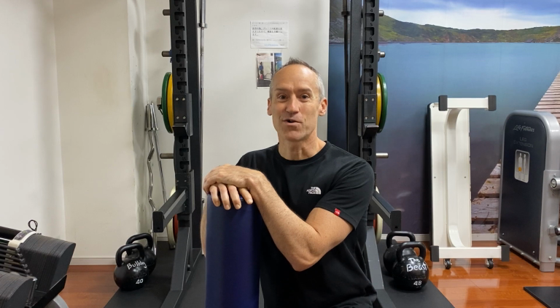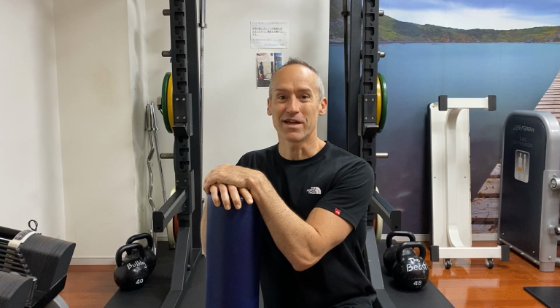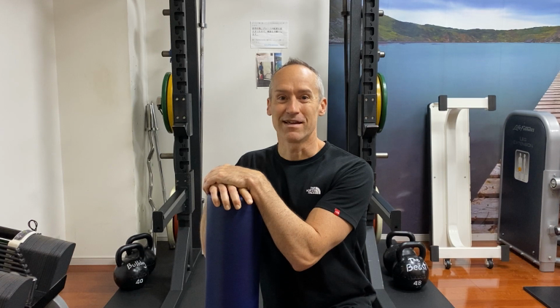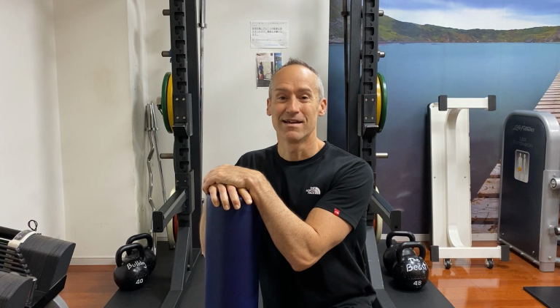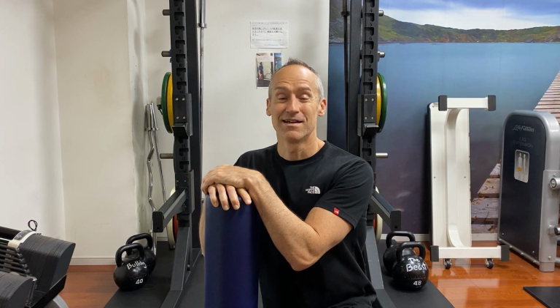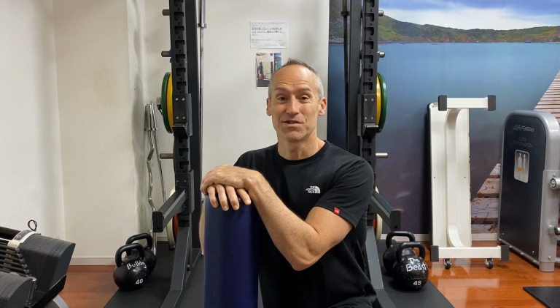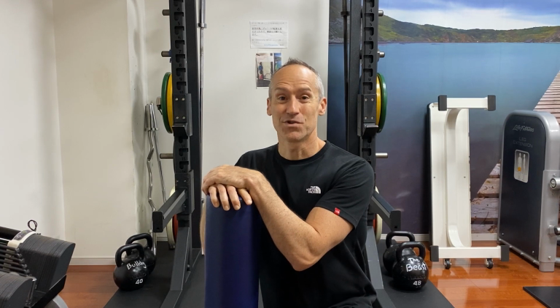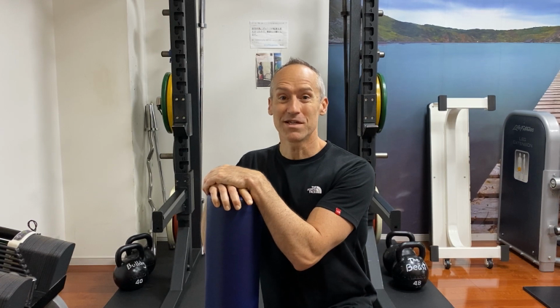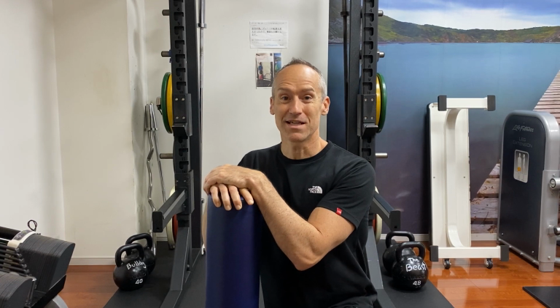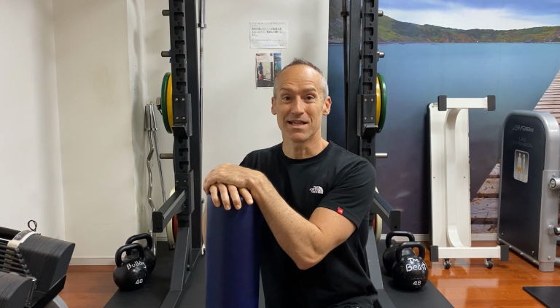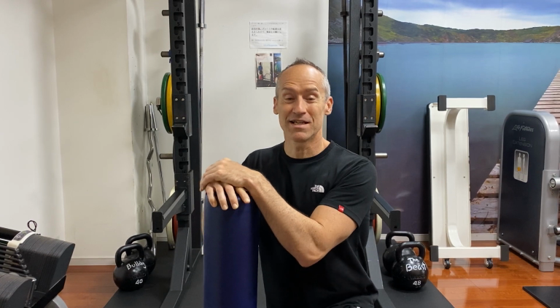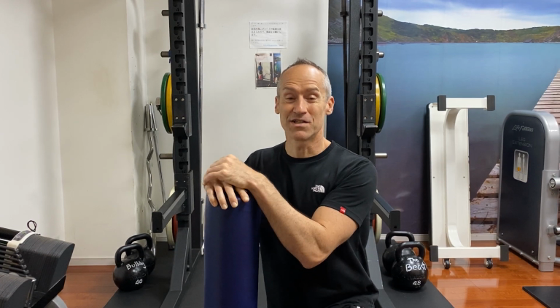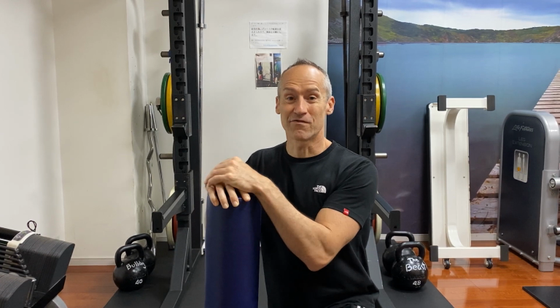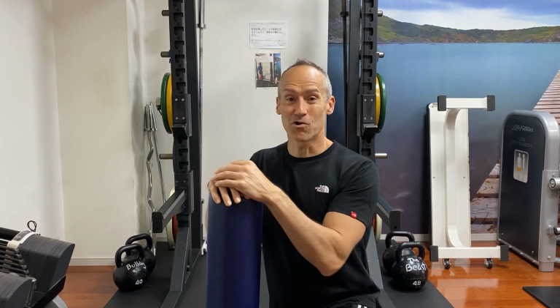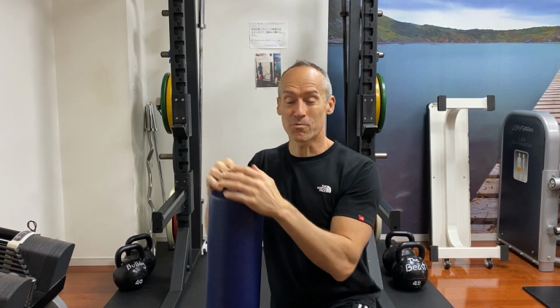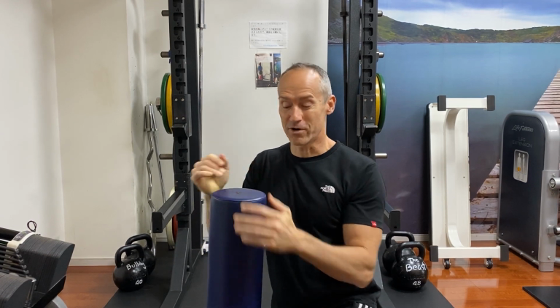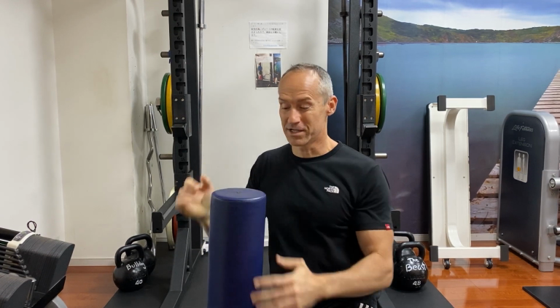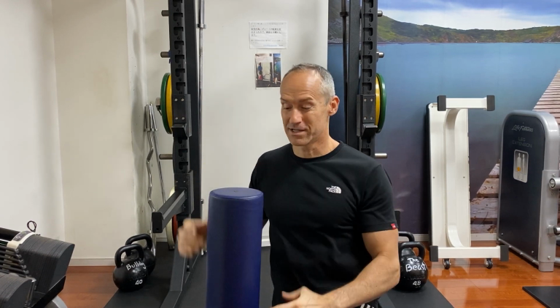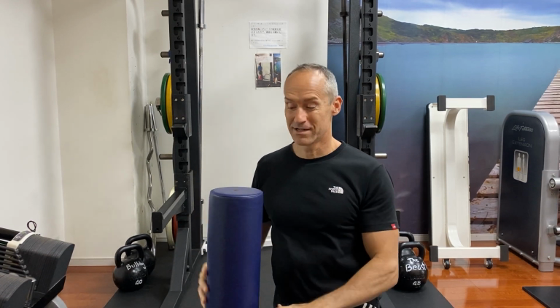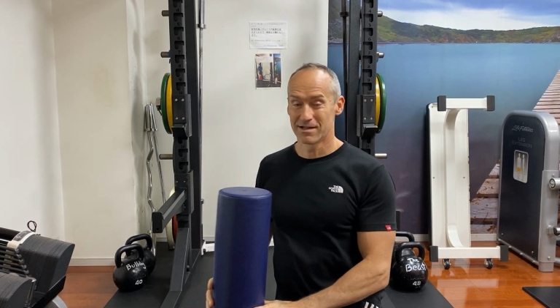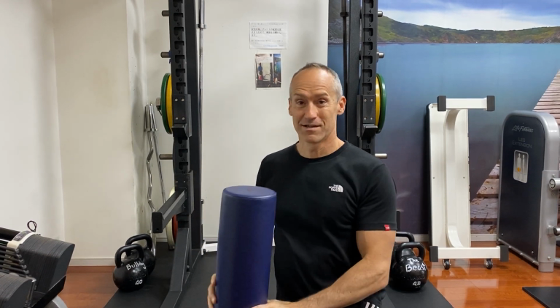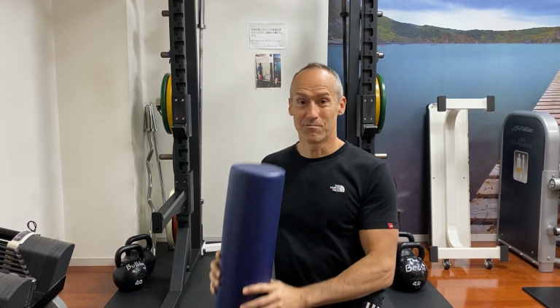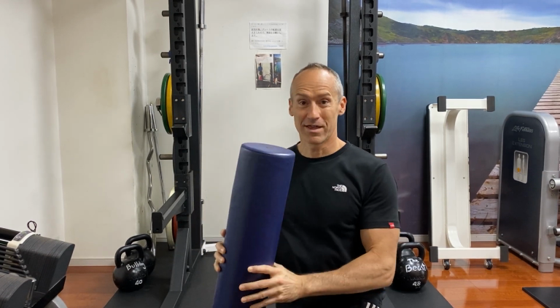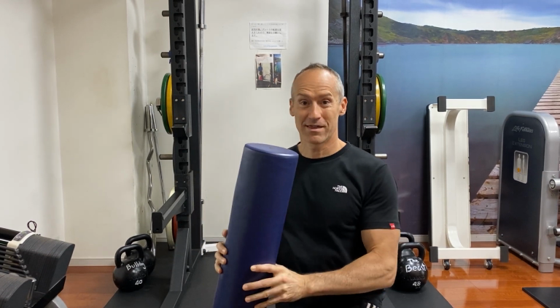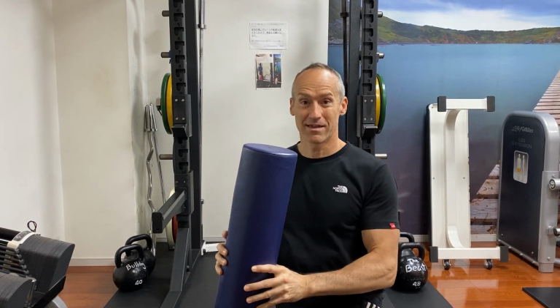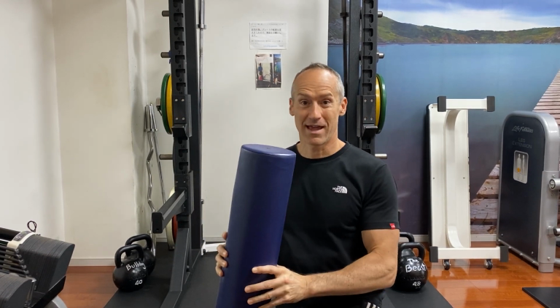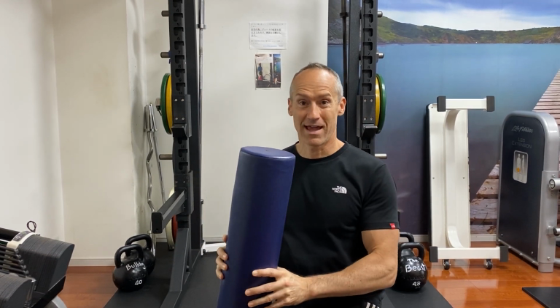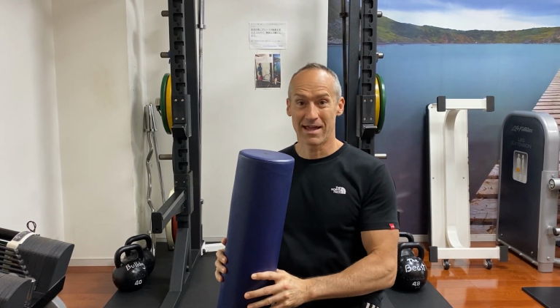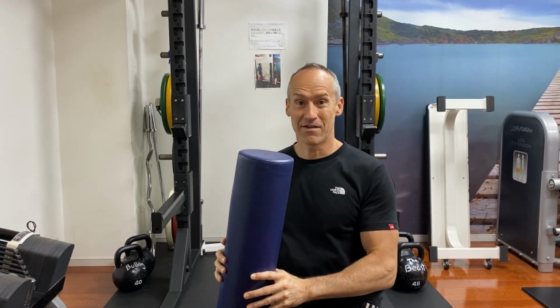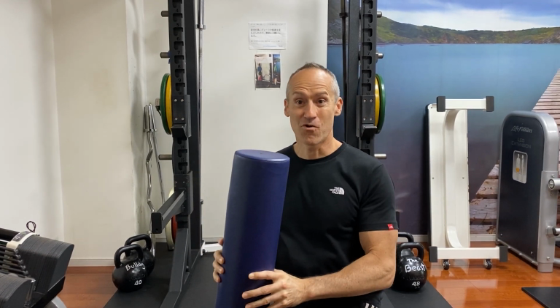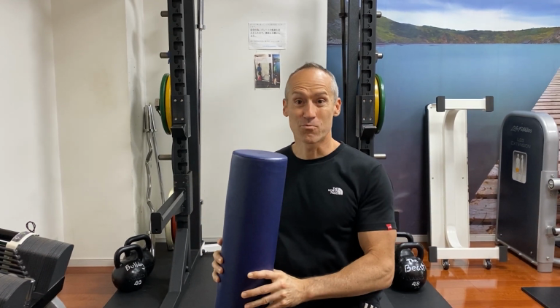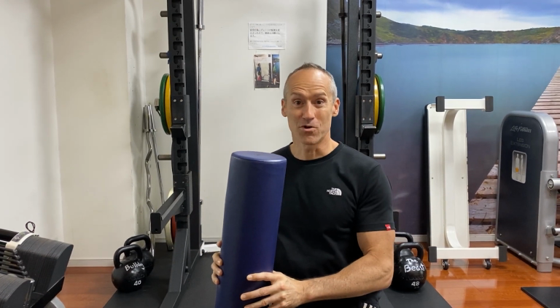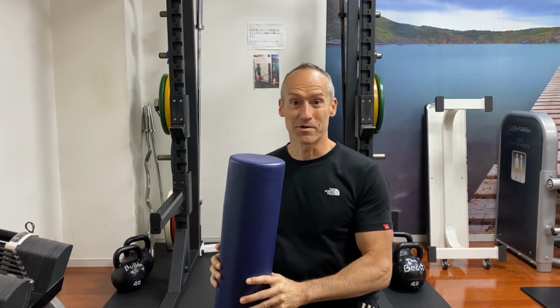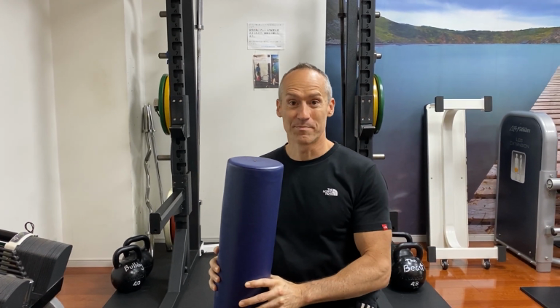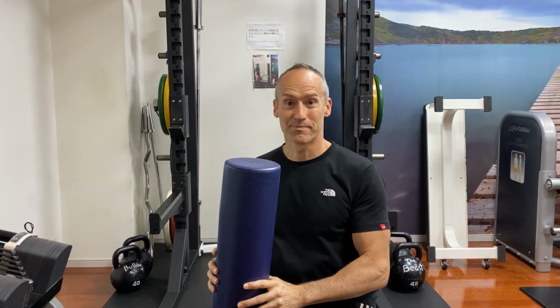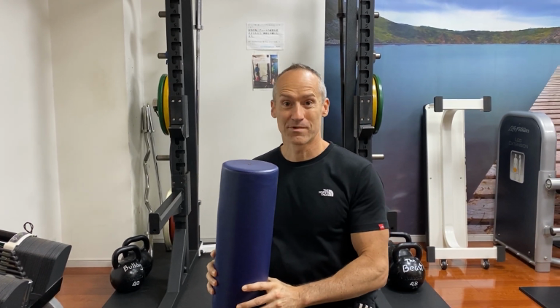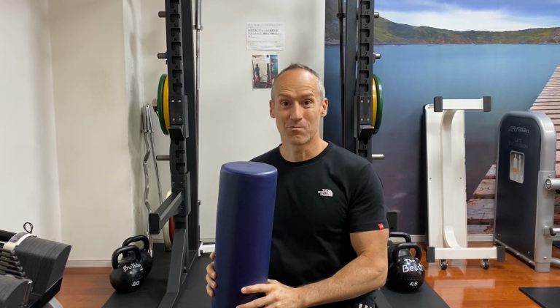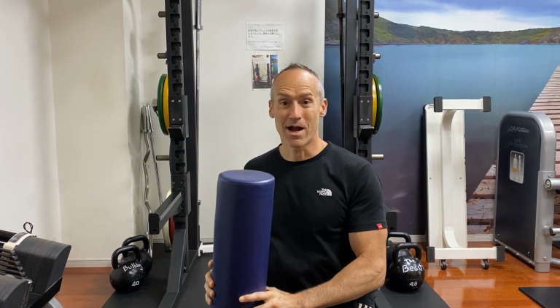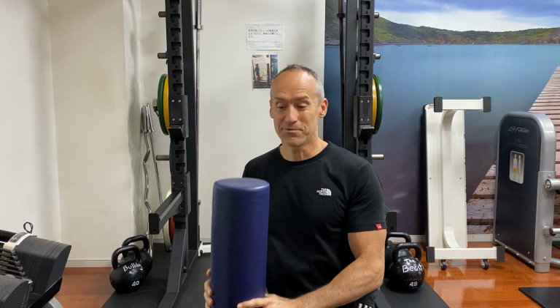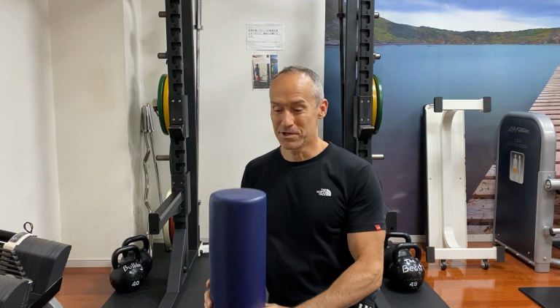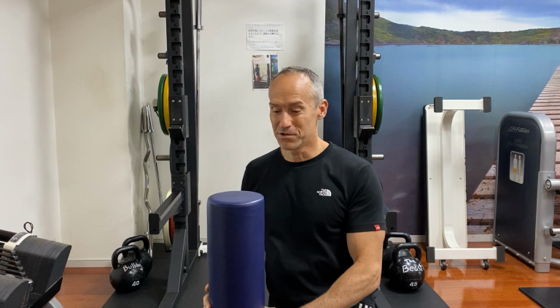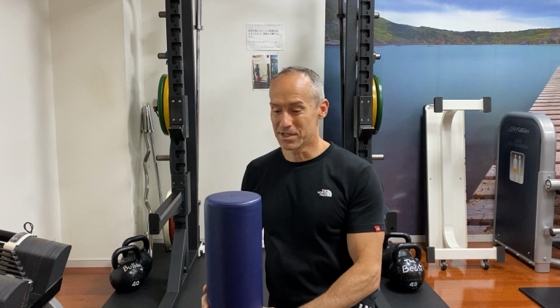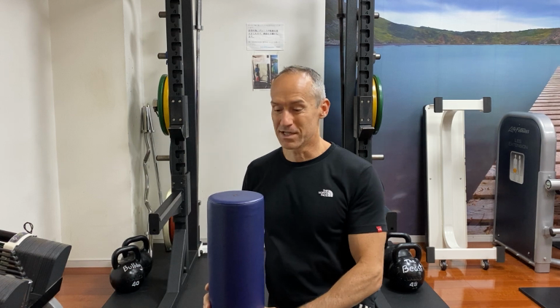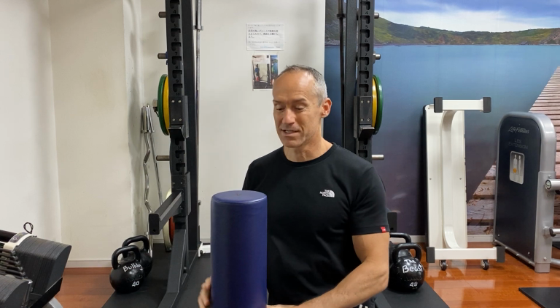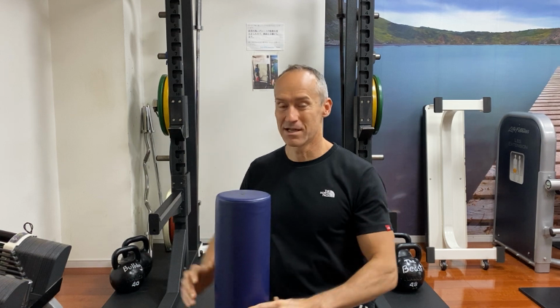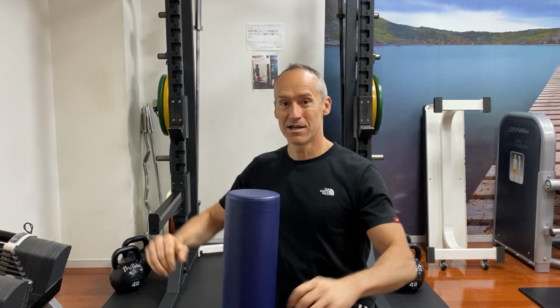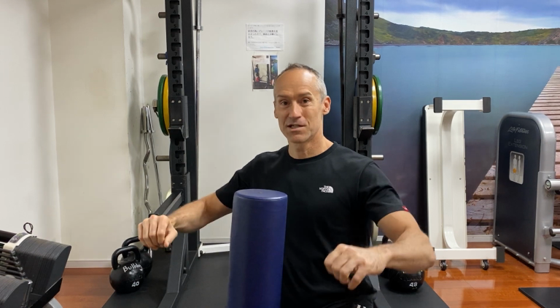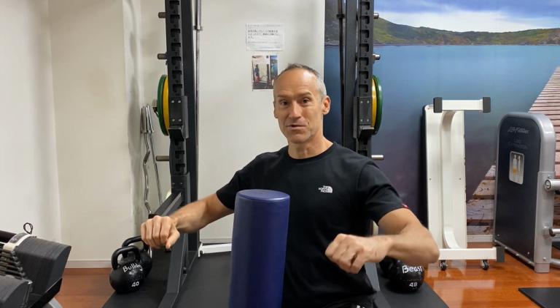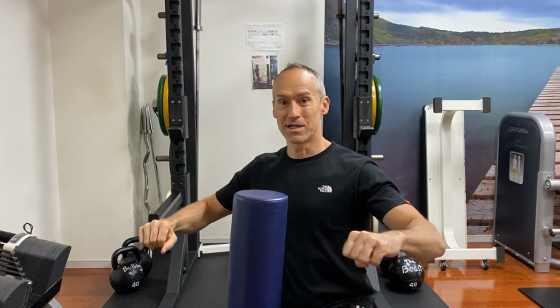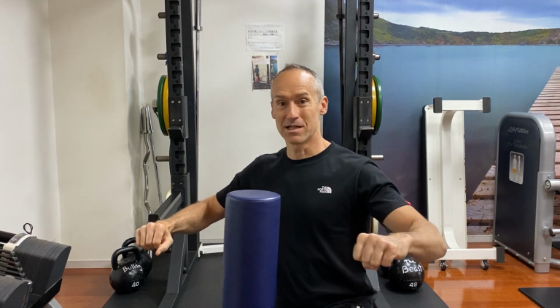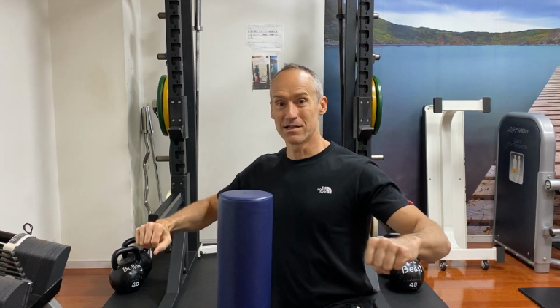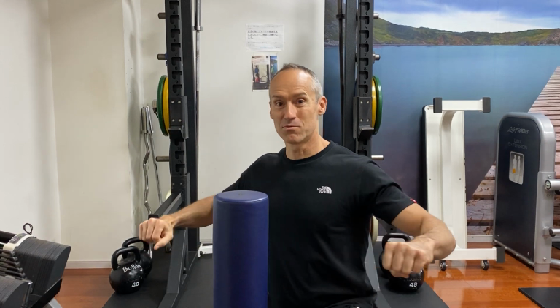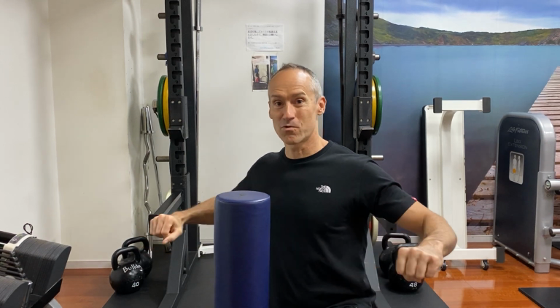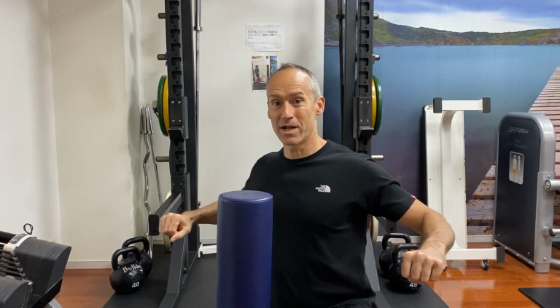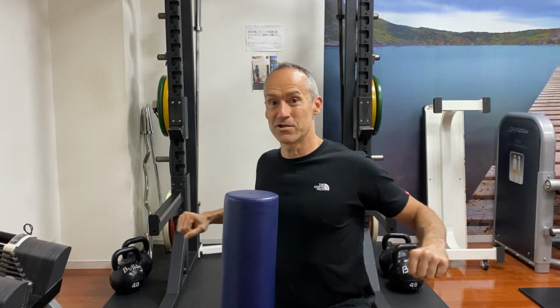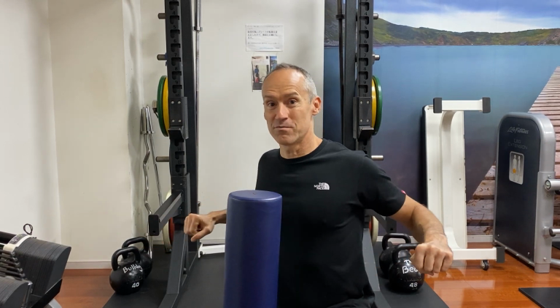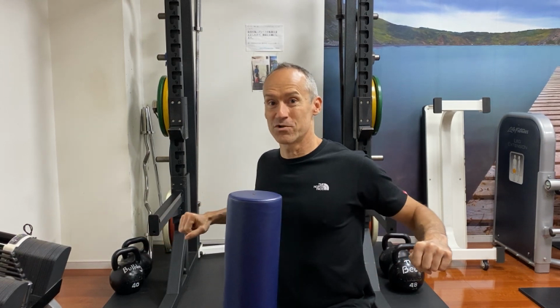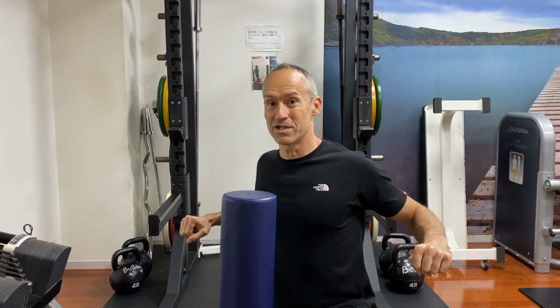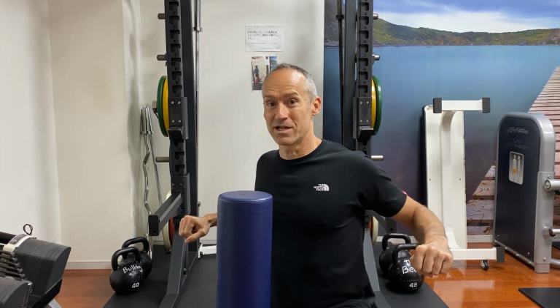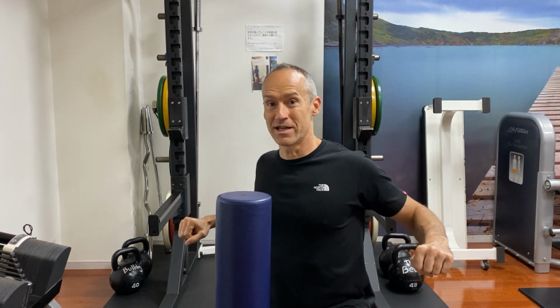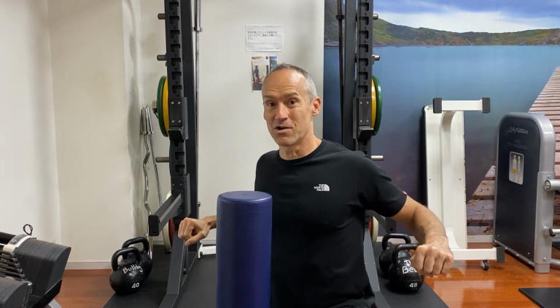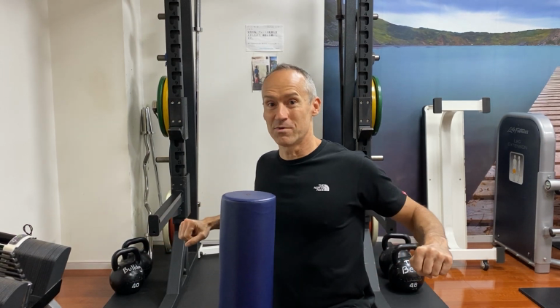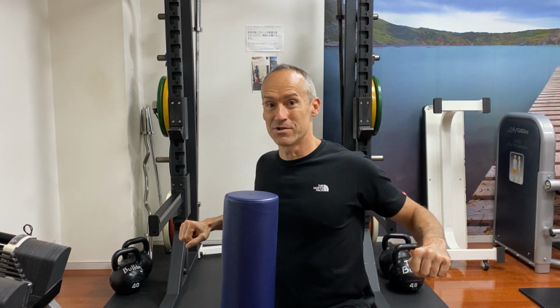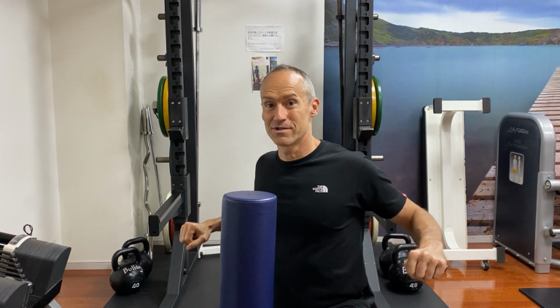This is the floor press with a foam roller. Why do we use this? So we get a little more range of motion on the elbows.